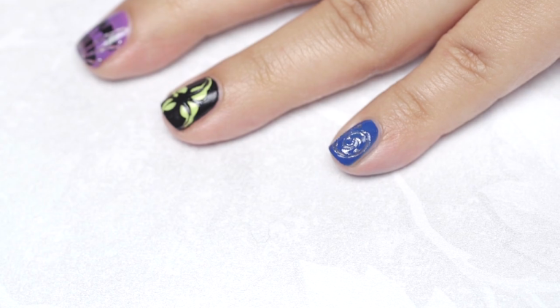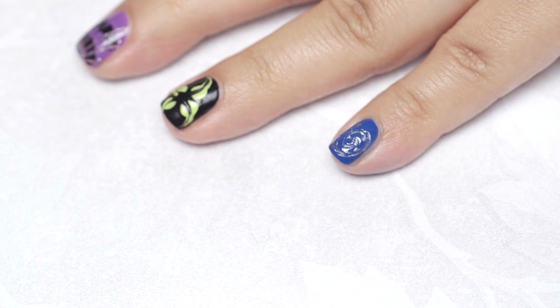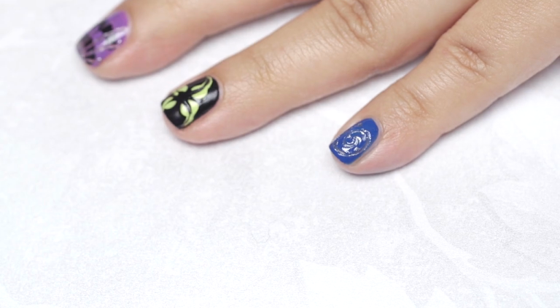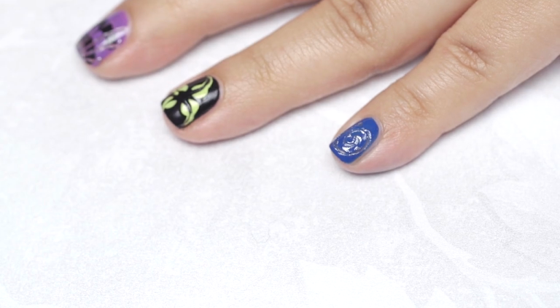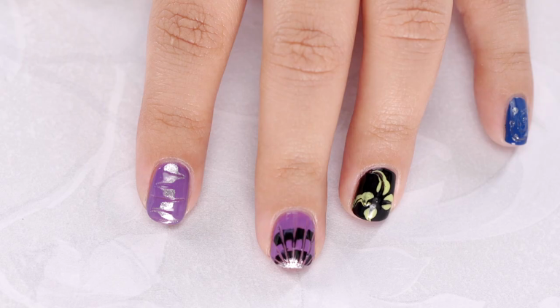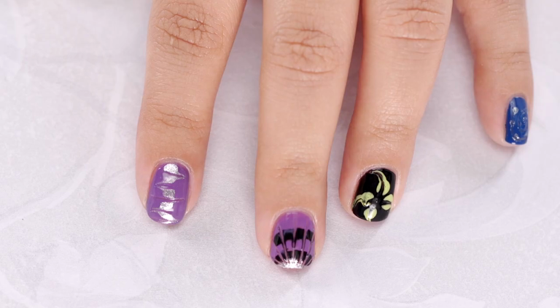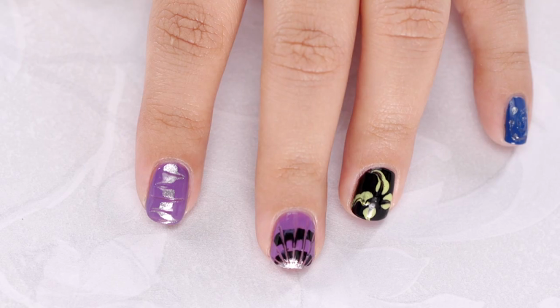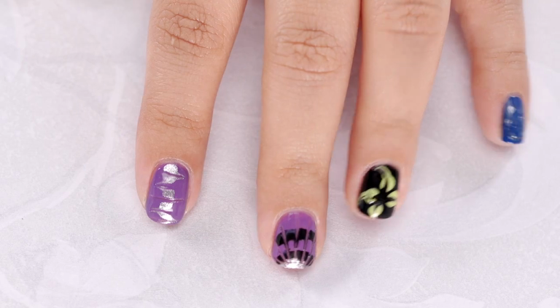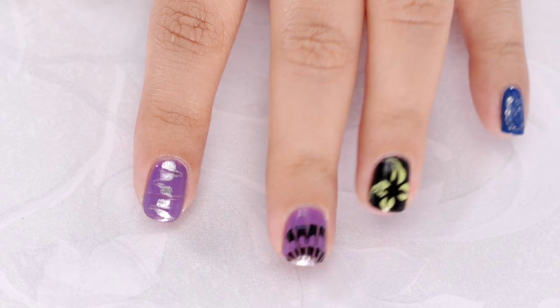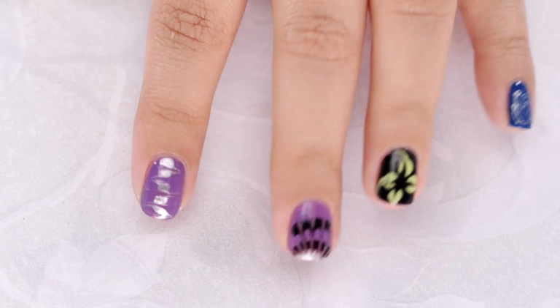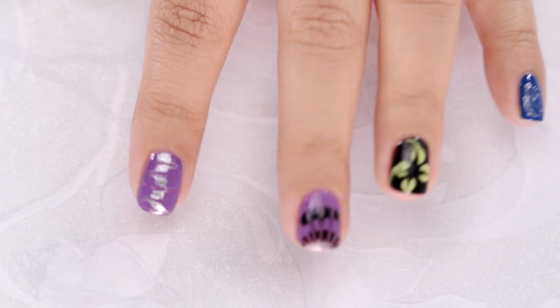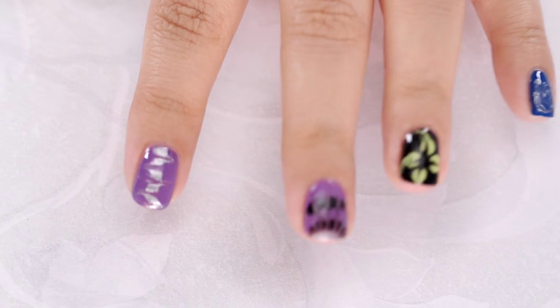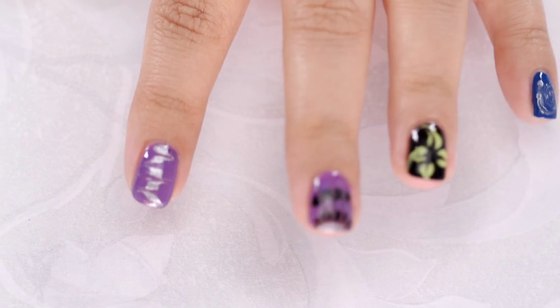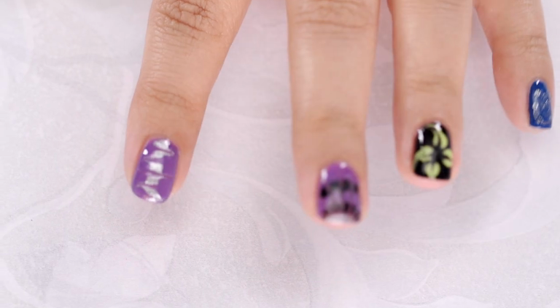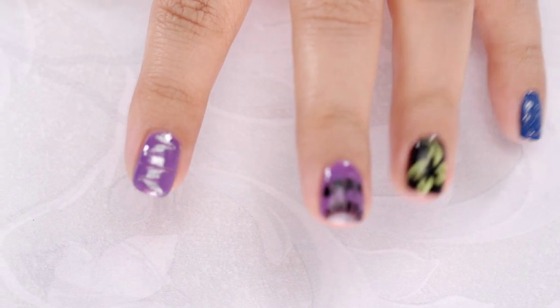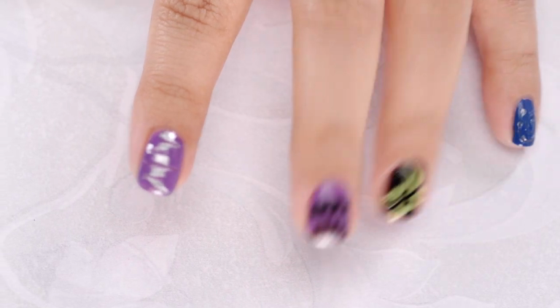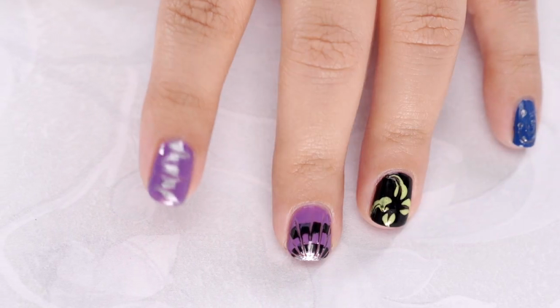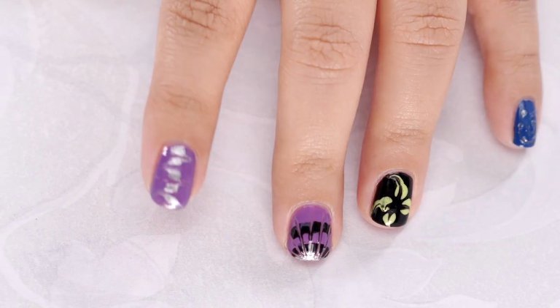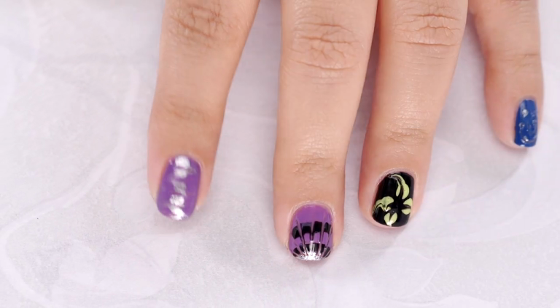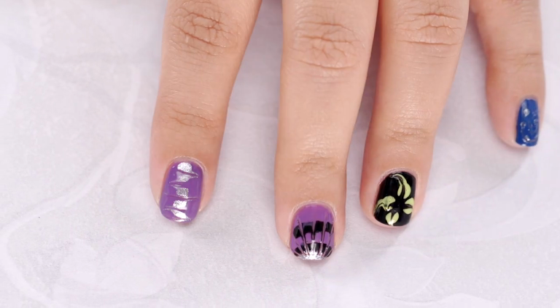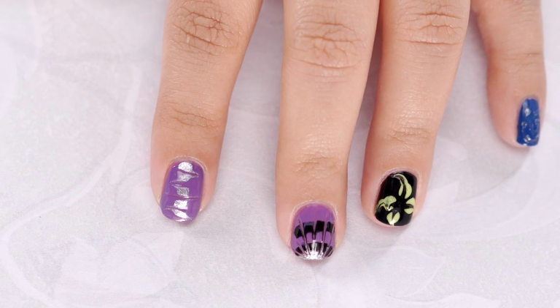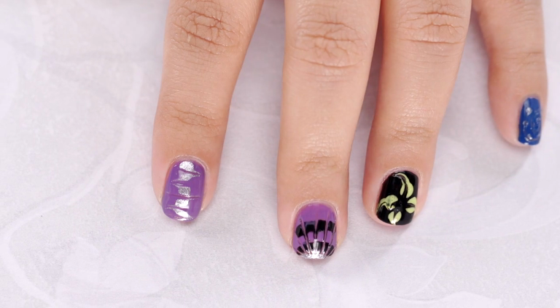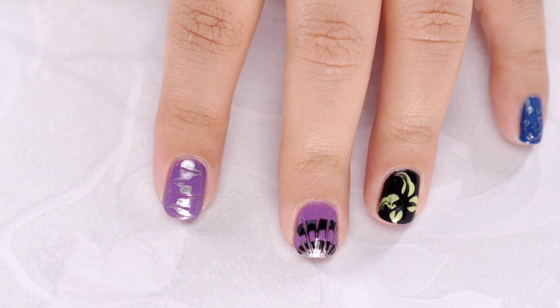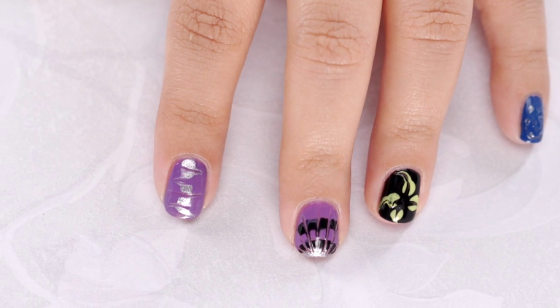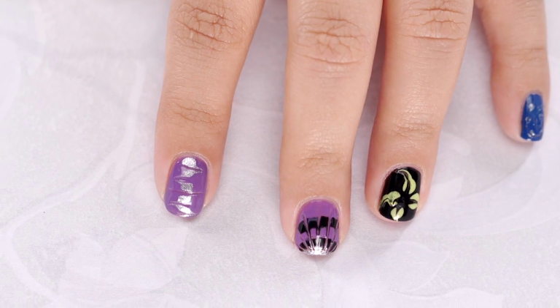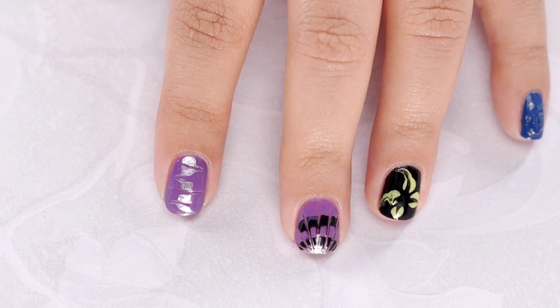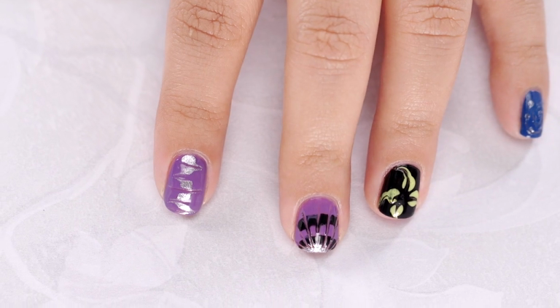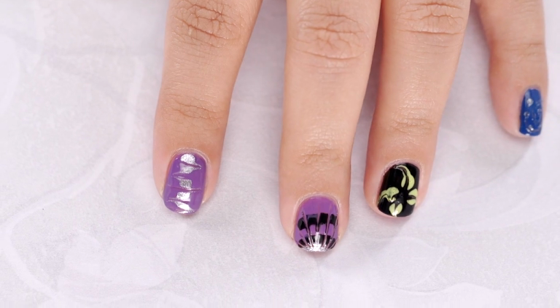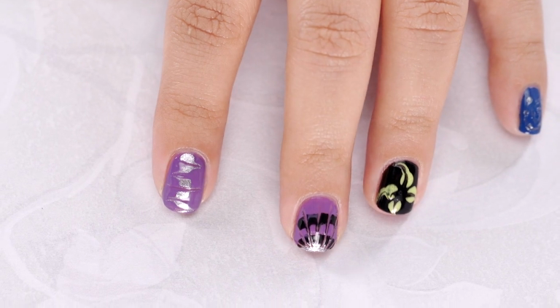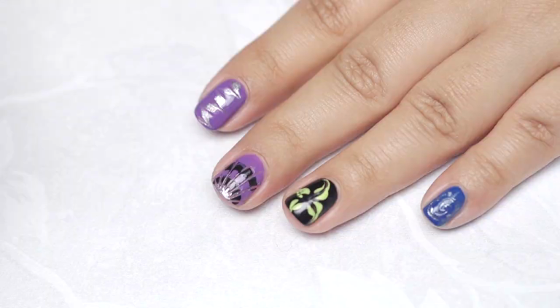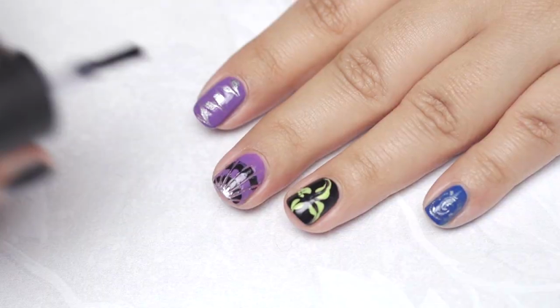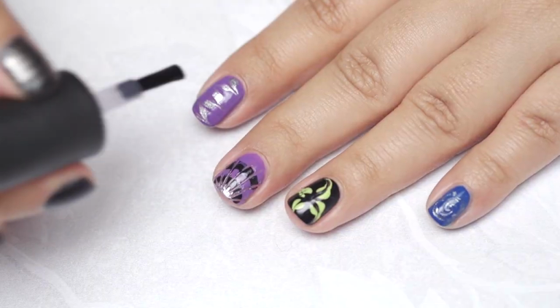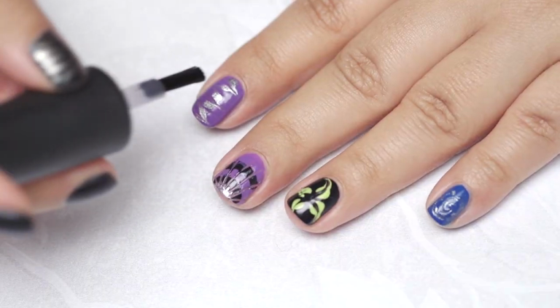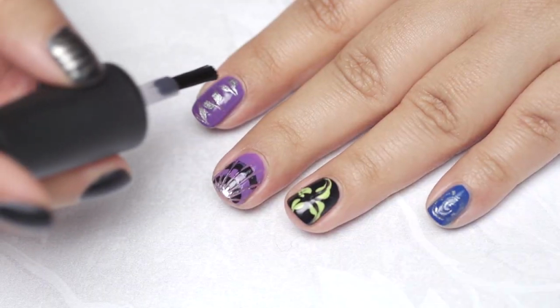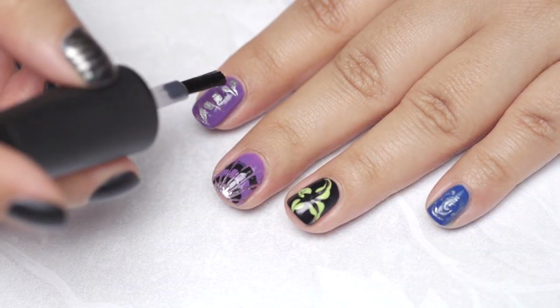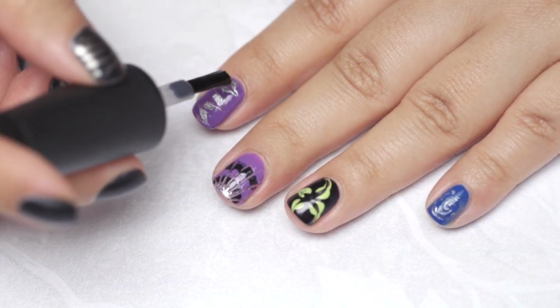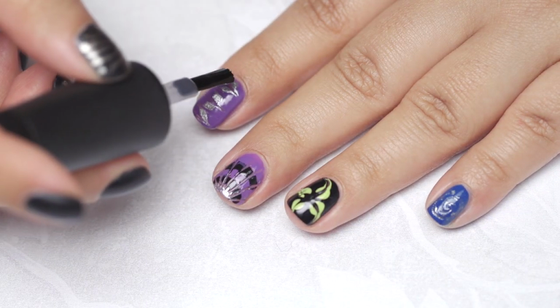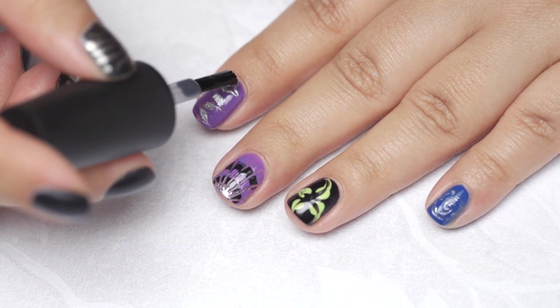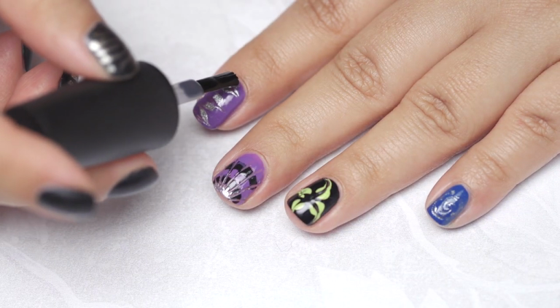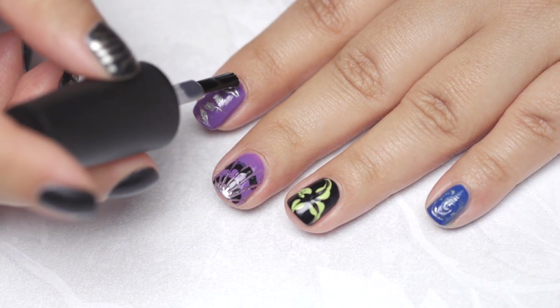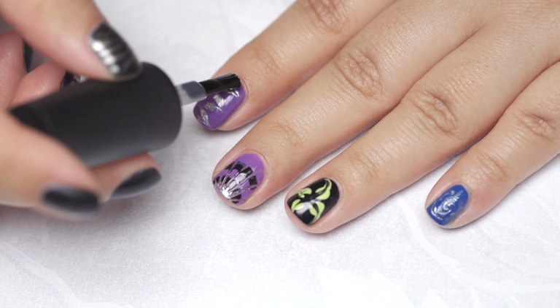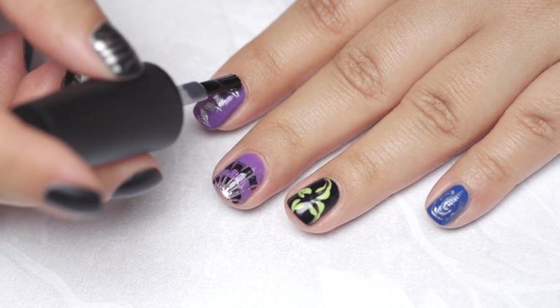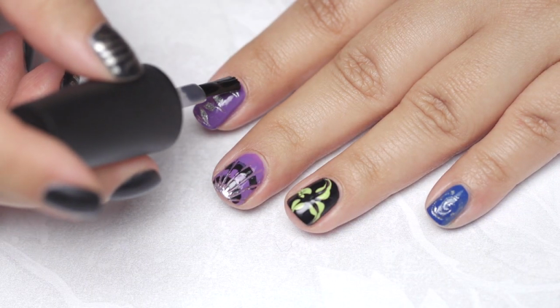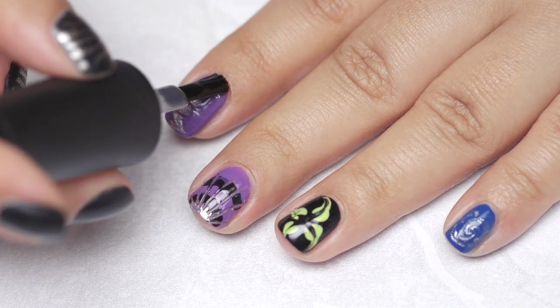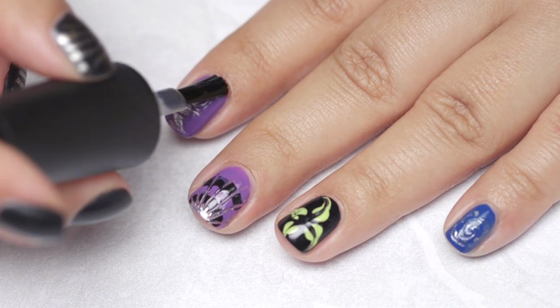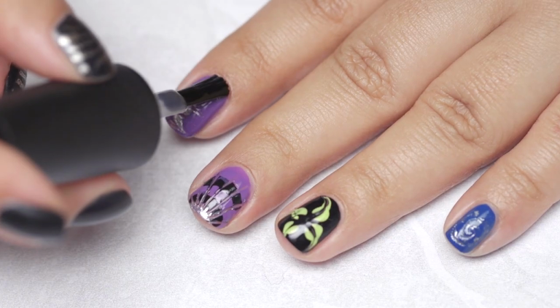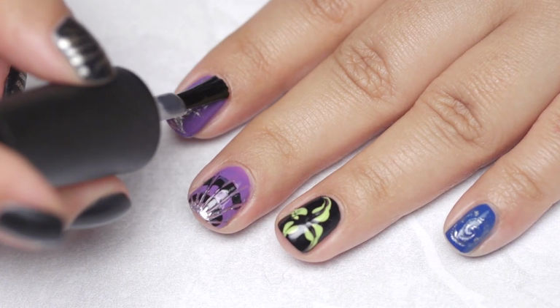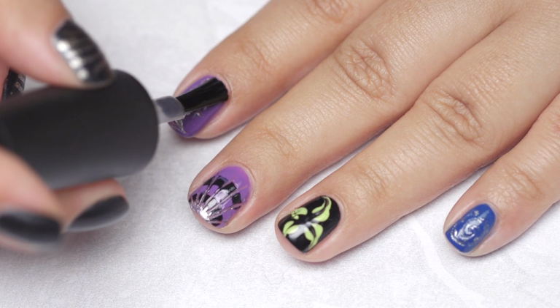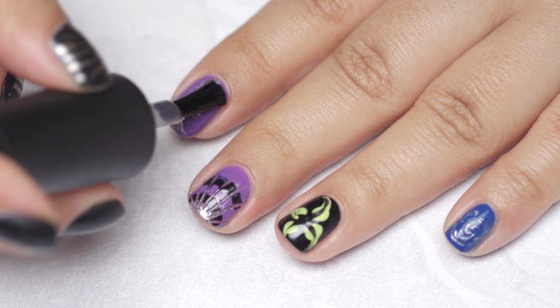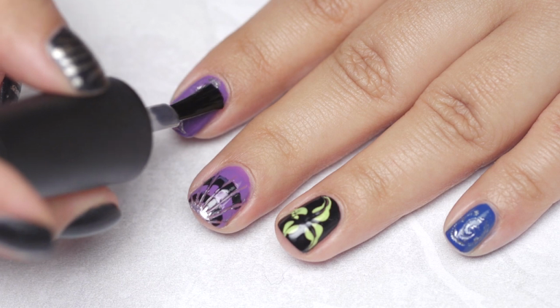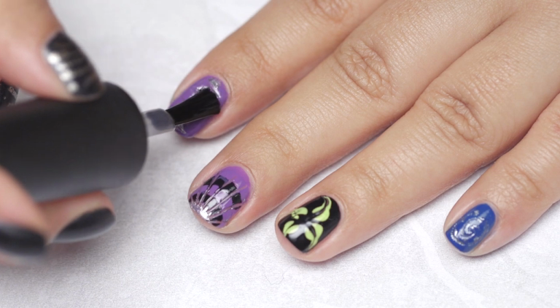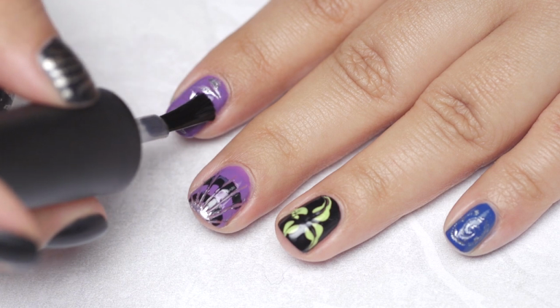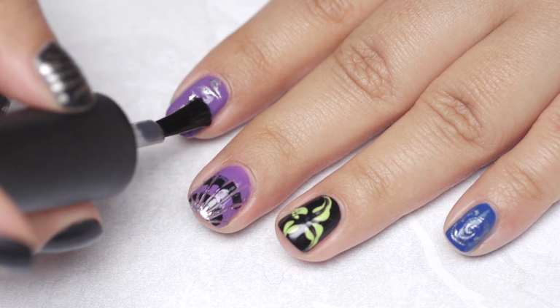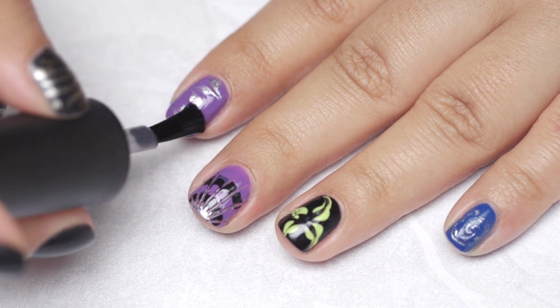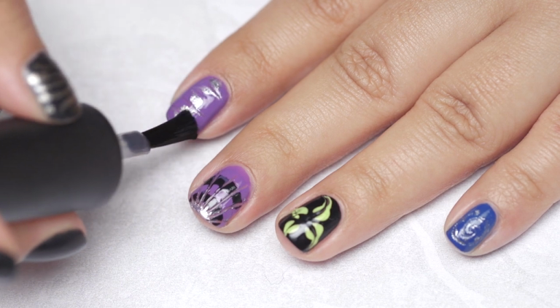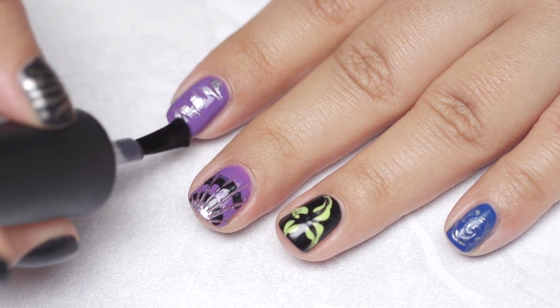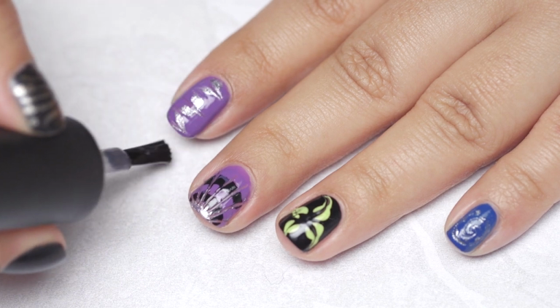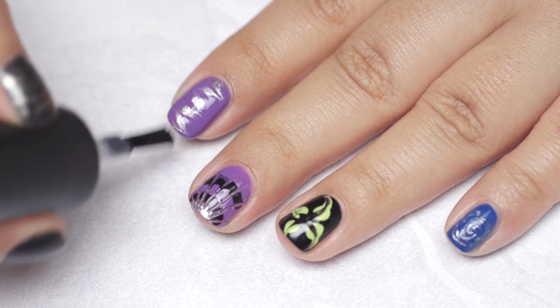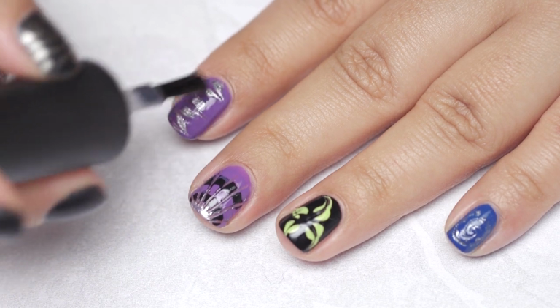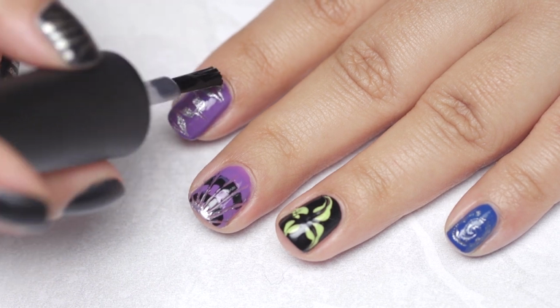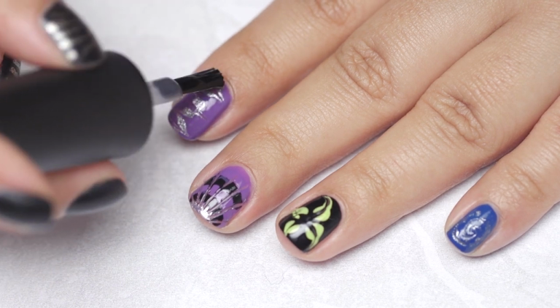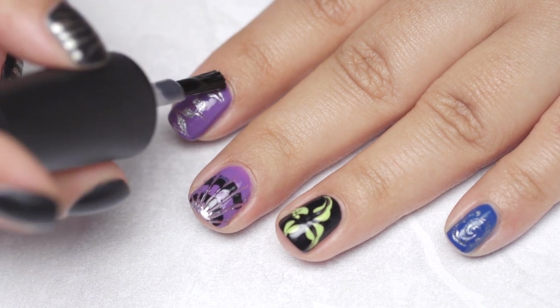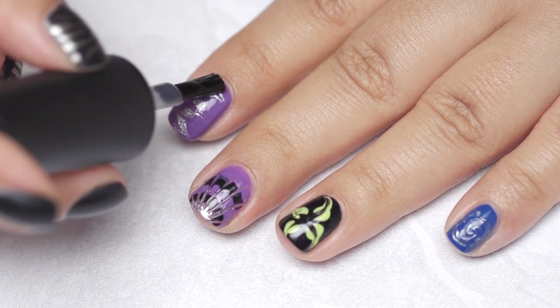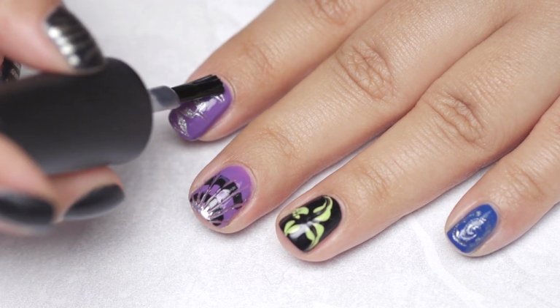Give your designs a few minutes to dry and then float on a top coat to protect your manicure and create a beautiful shine.